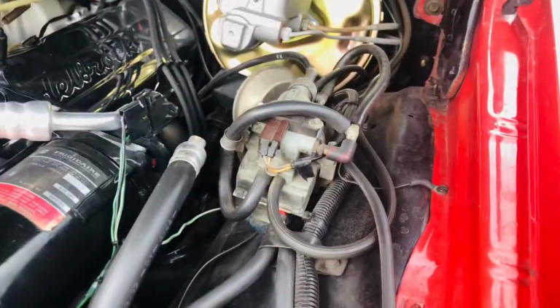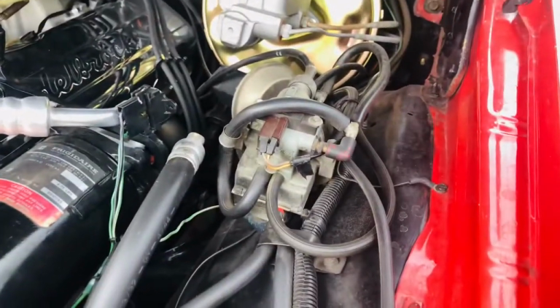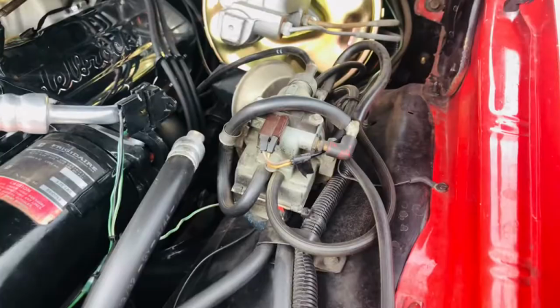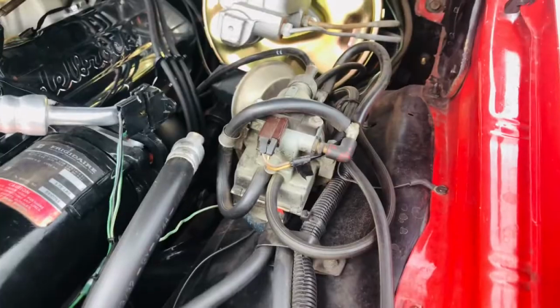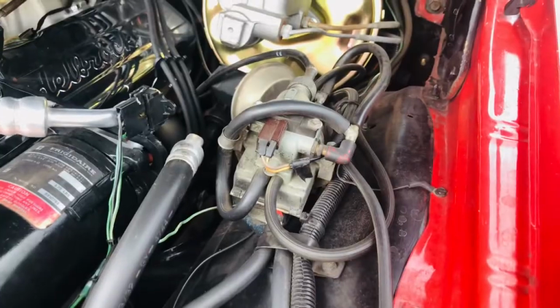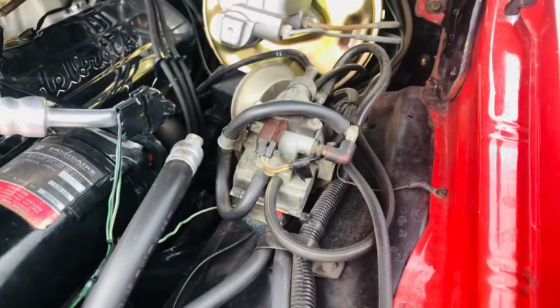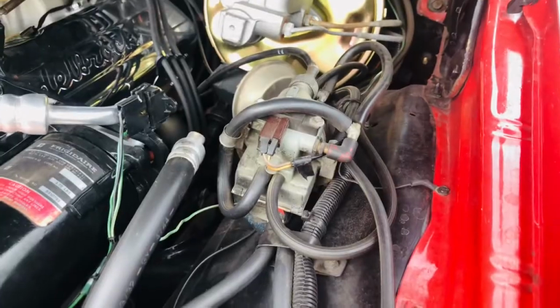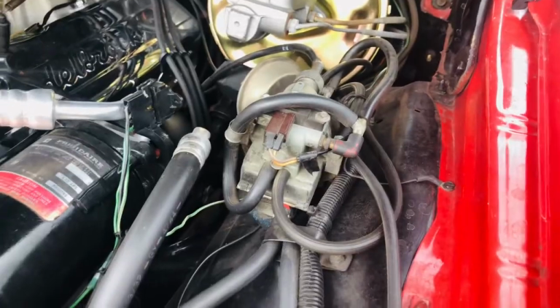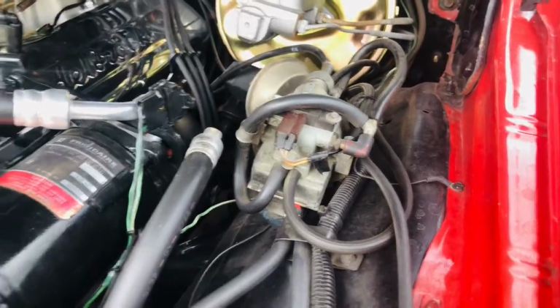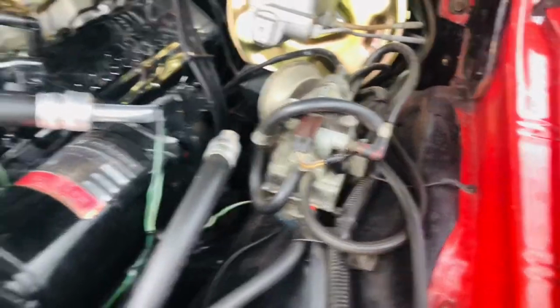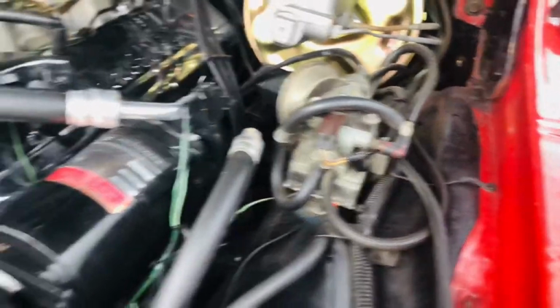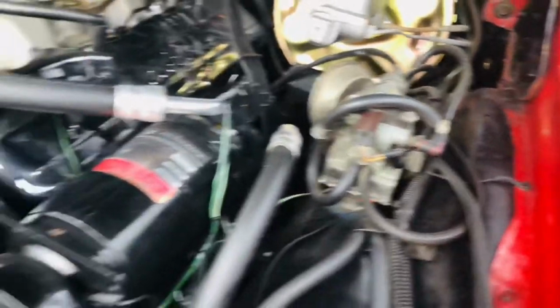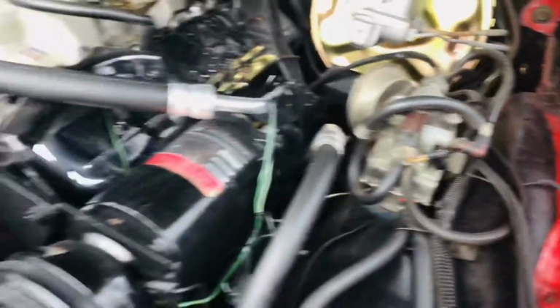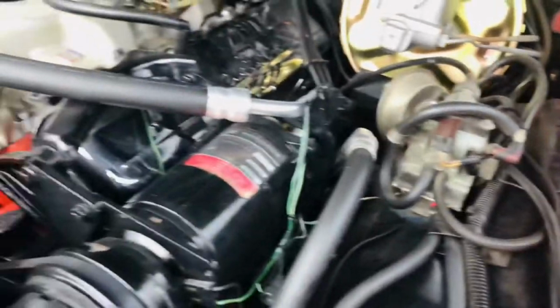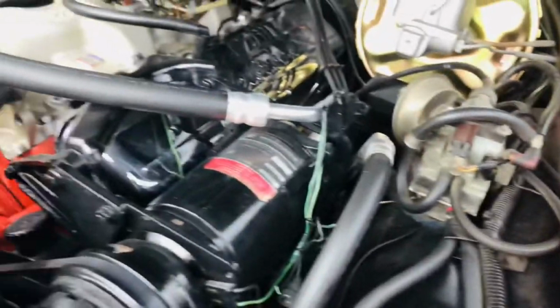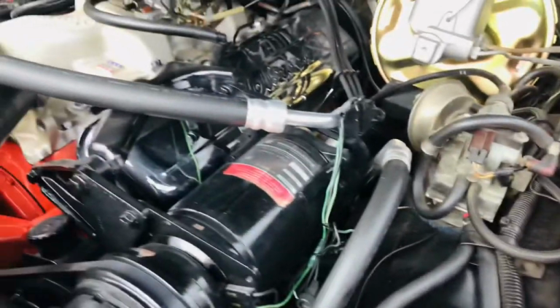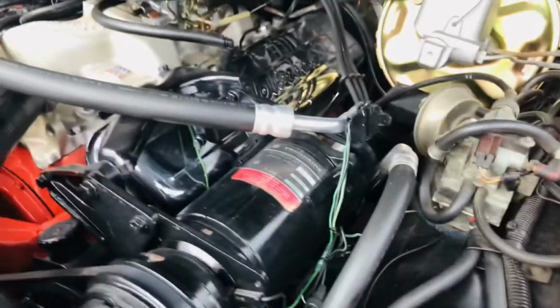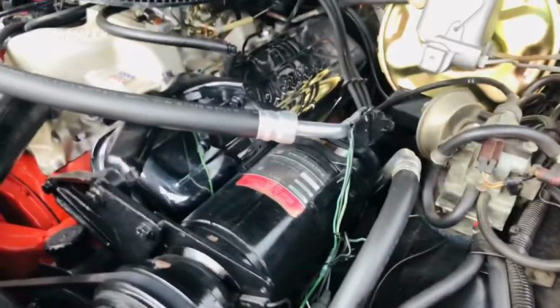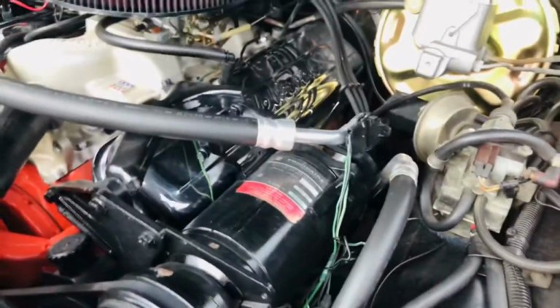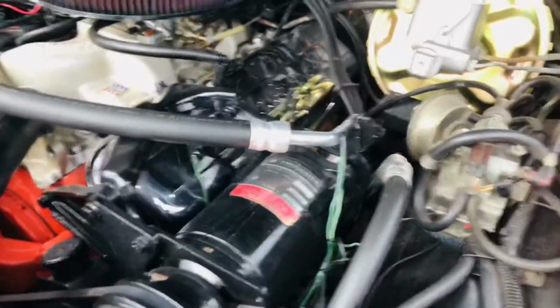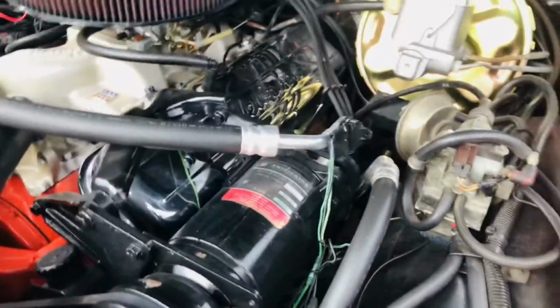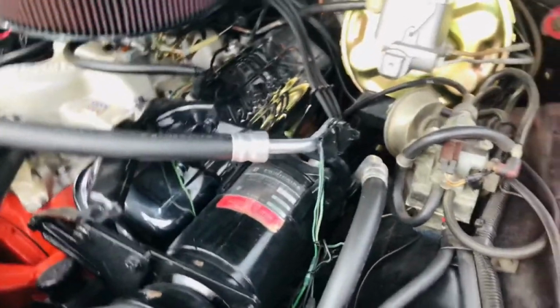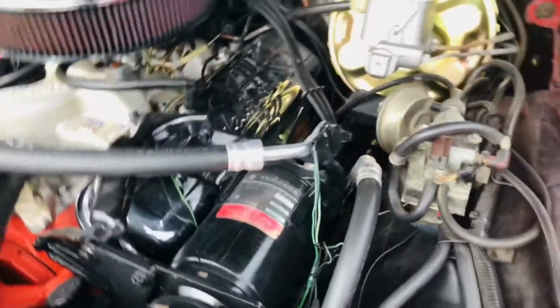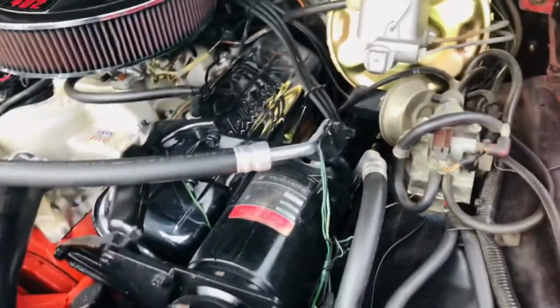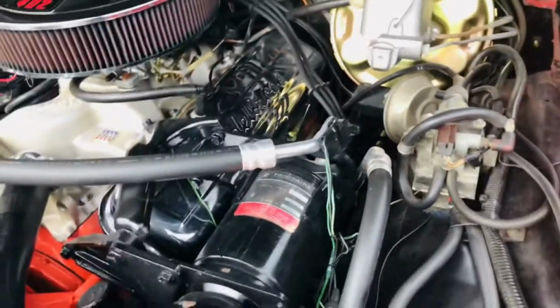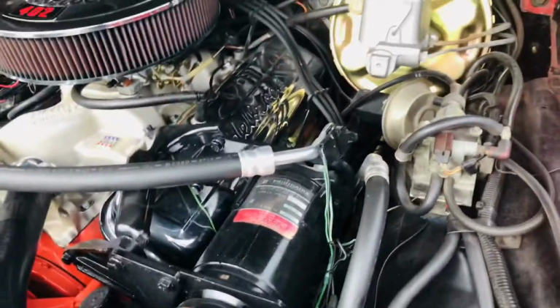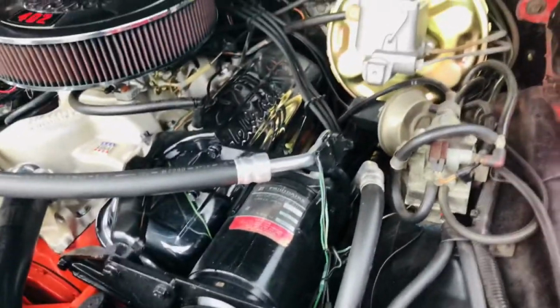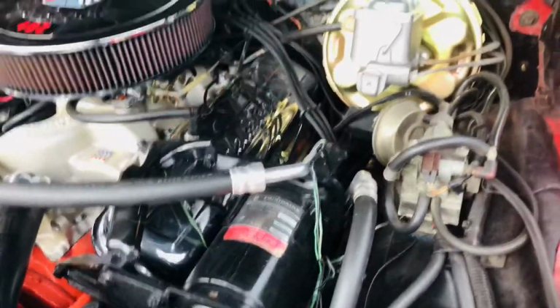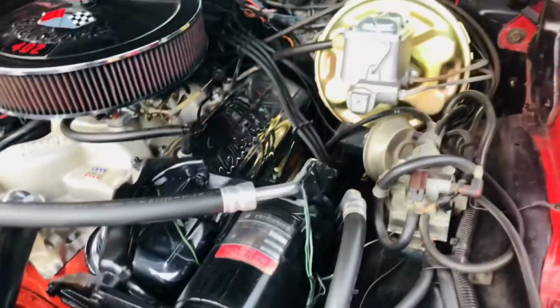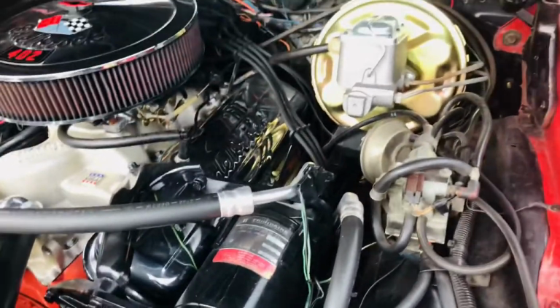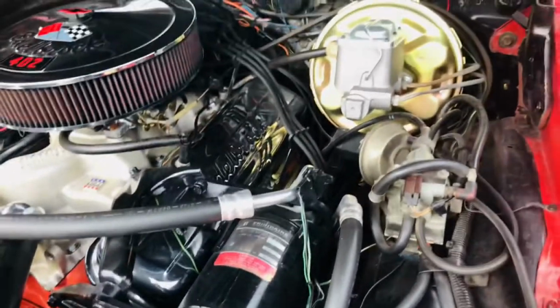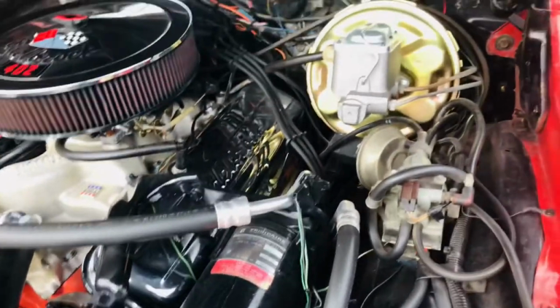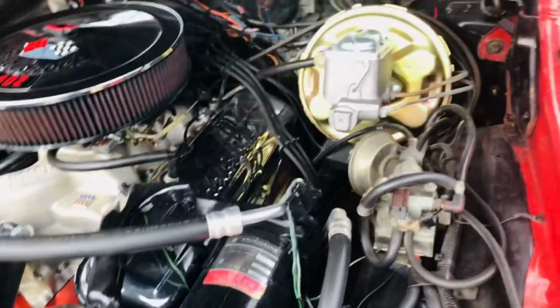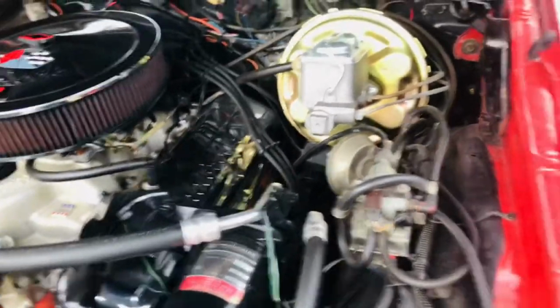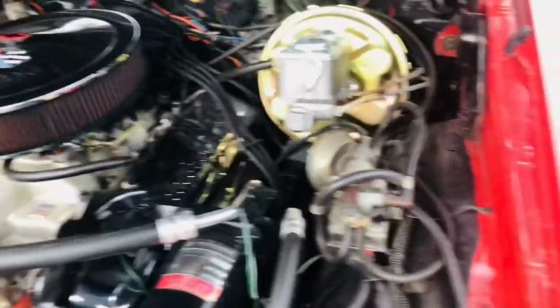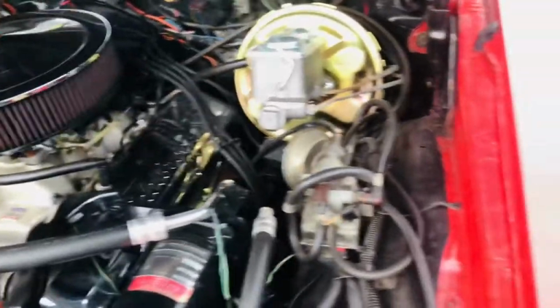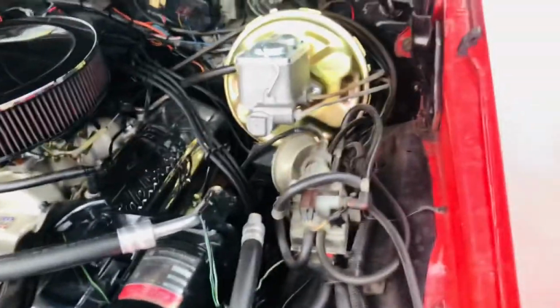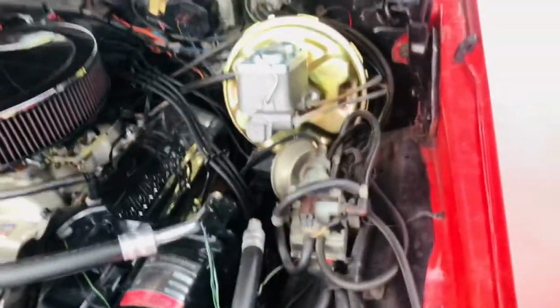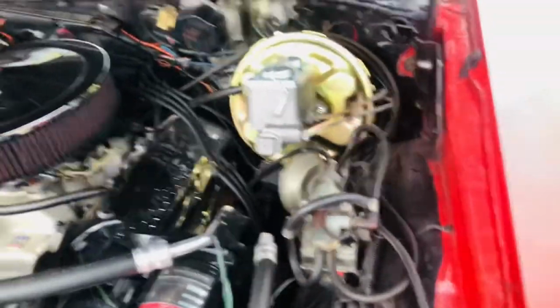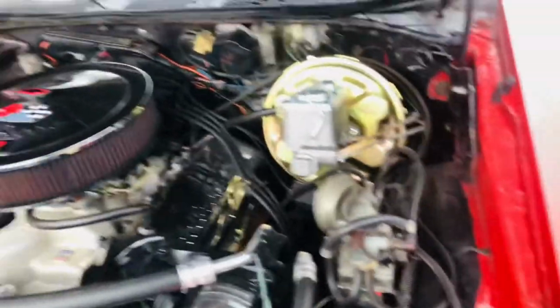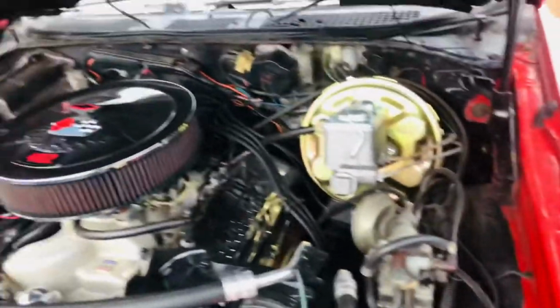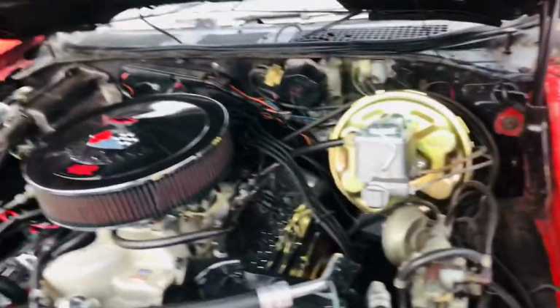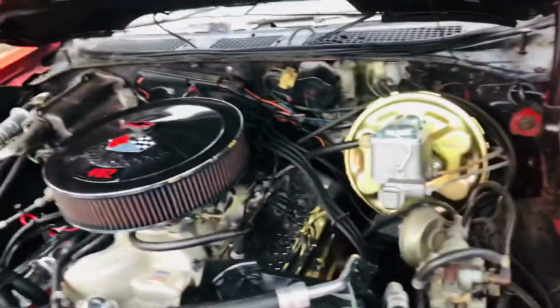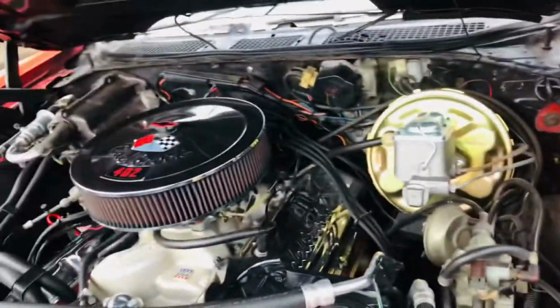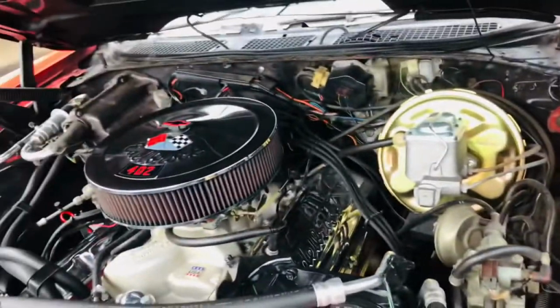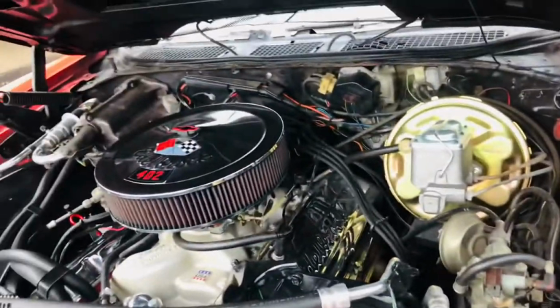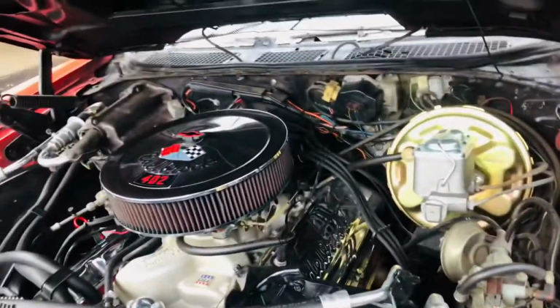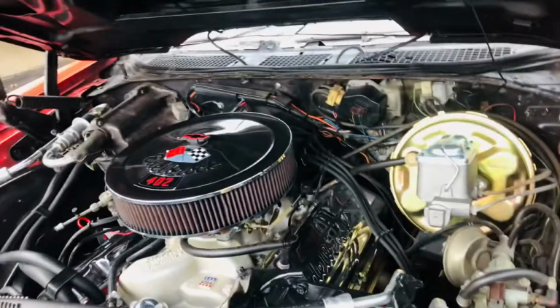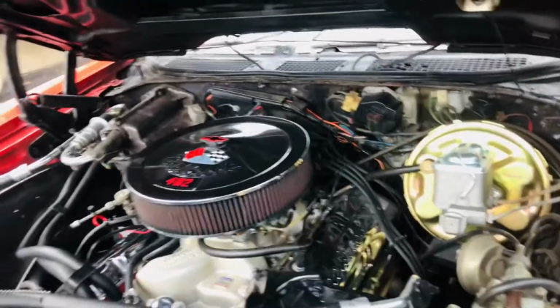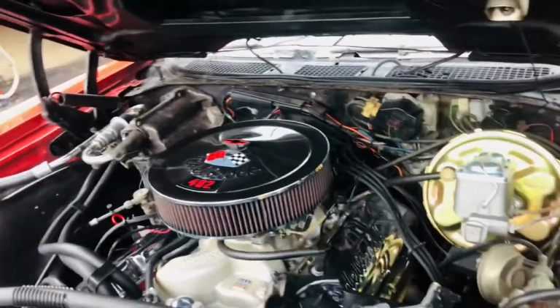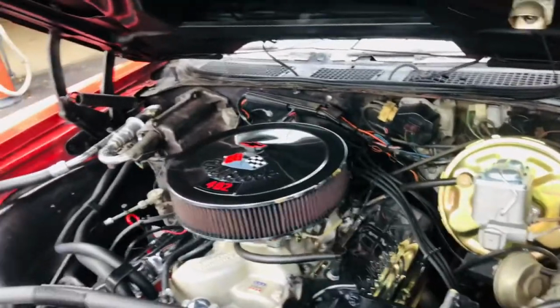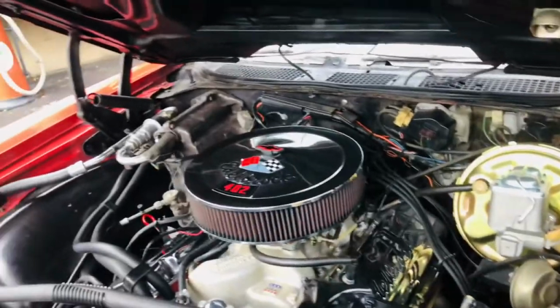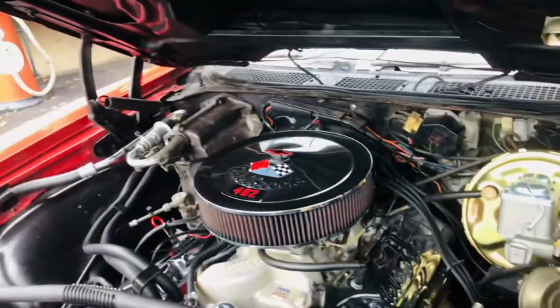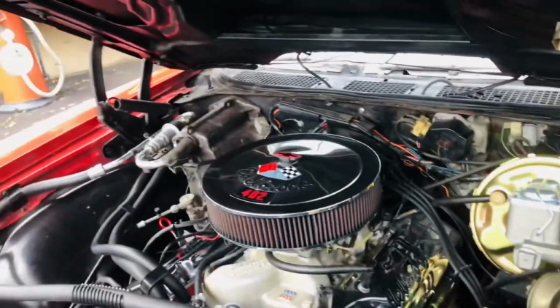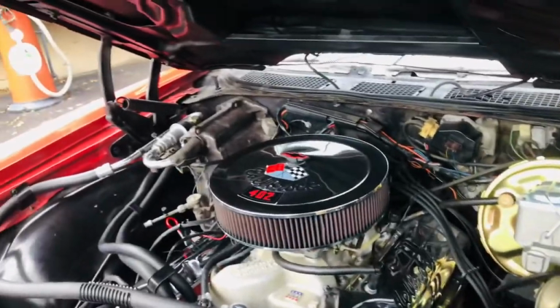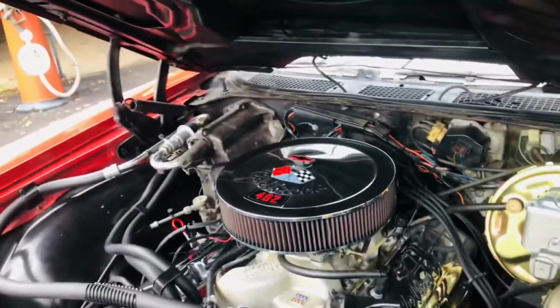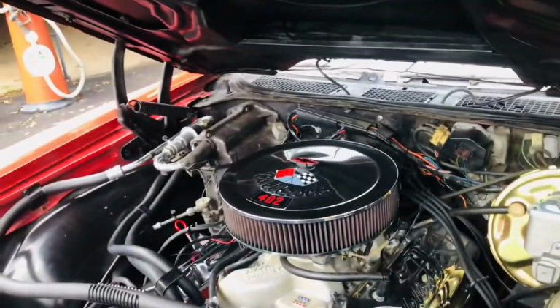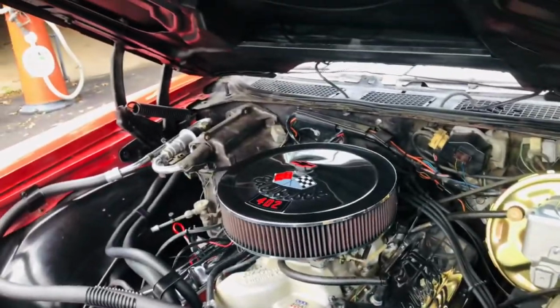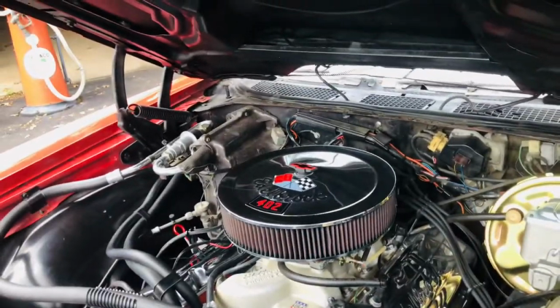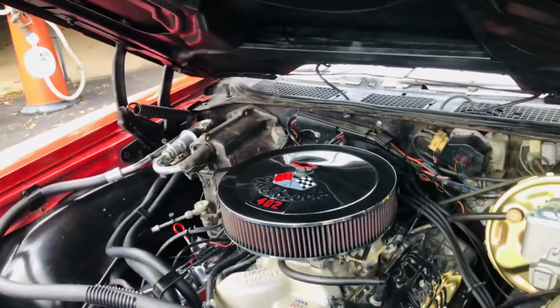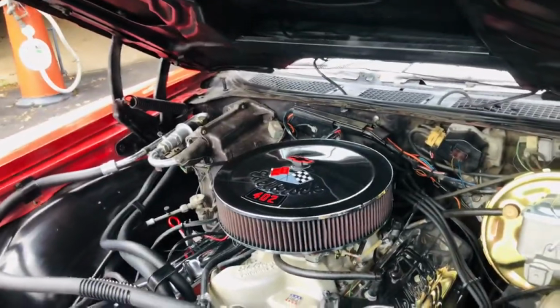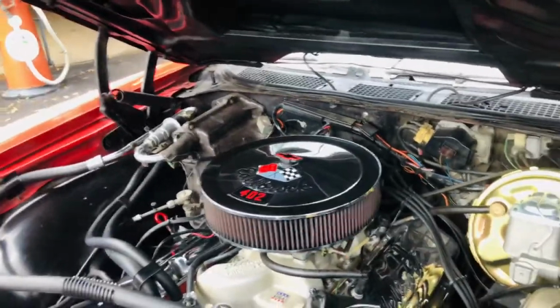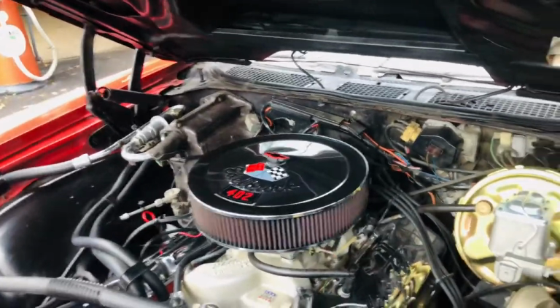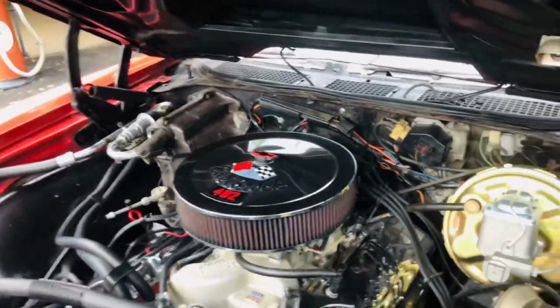Factory options include cruise control, factory AC, factory 402, power disc brakes, and factory color code 75.